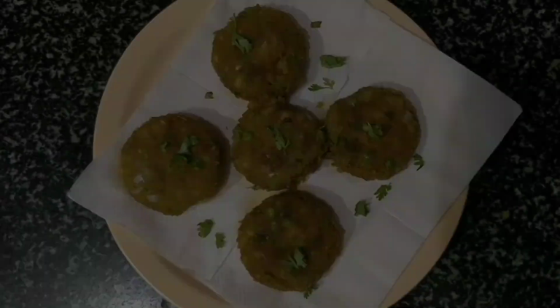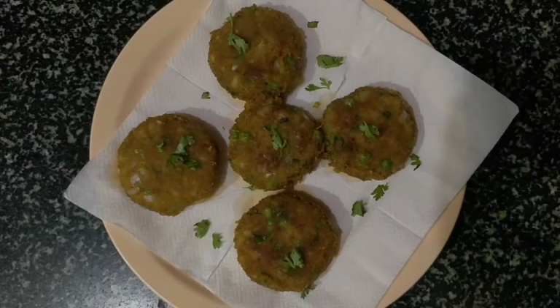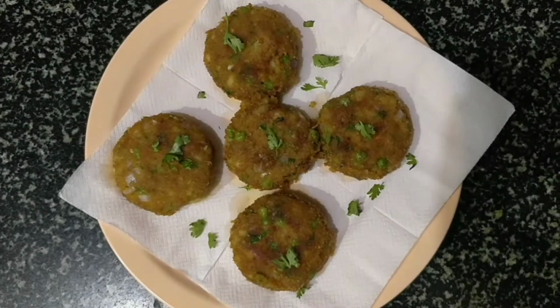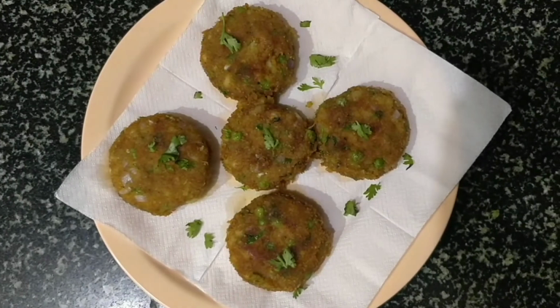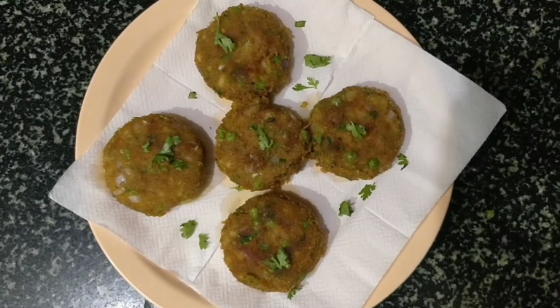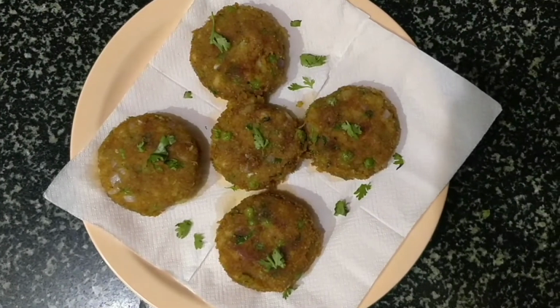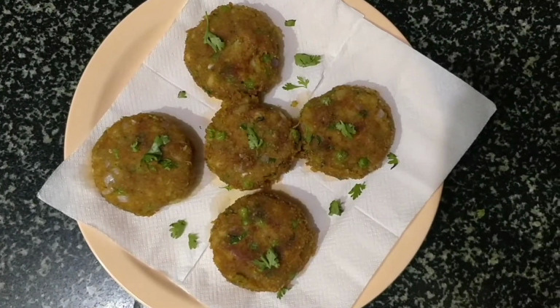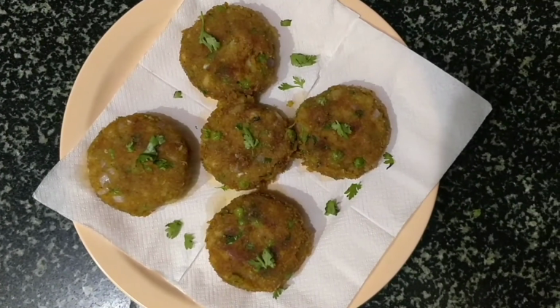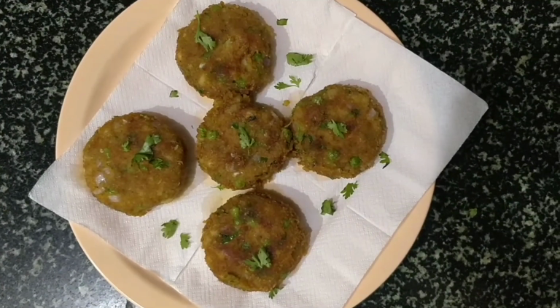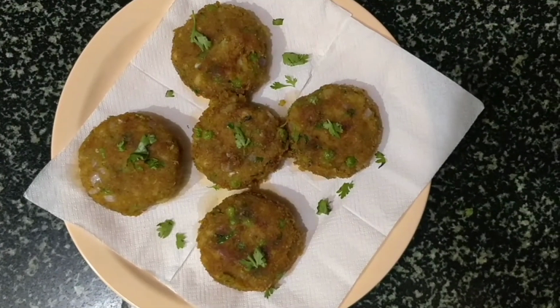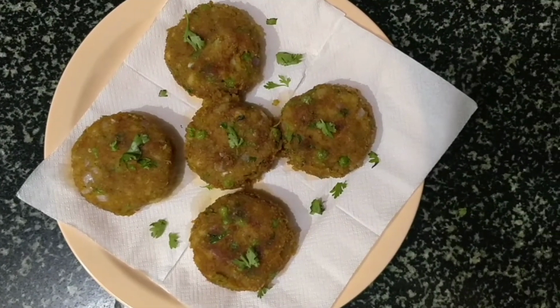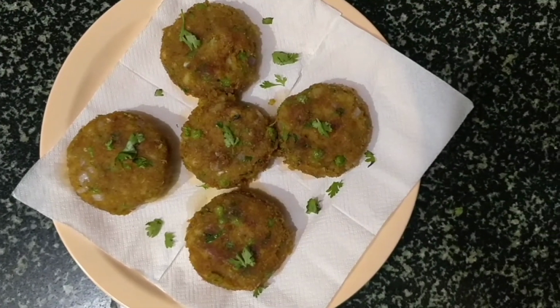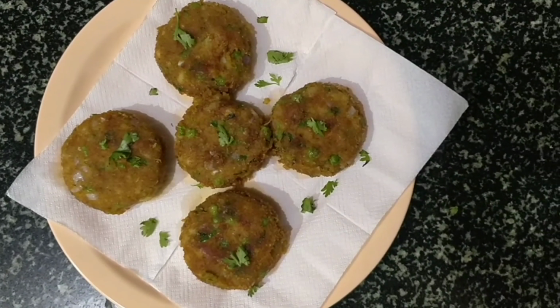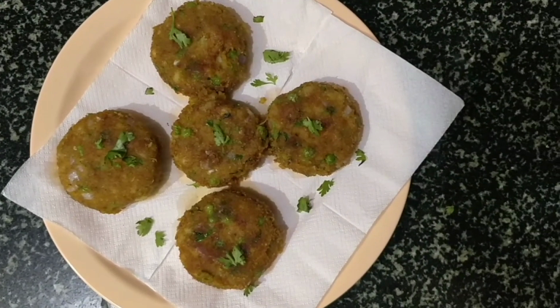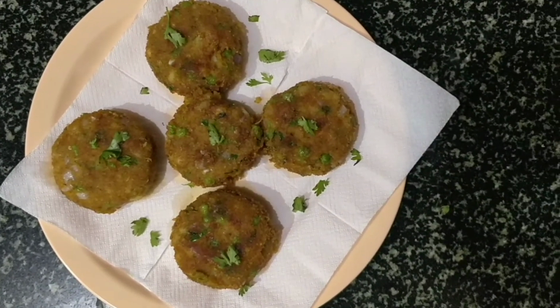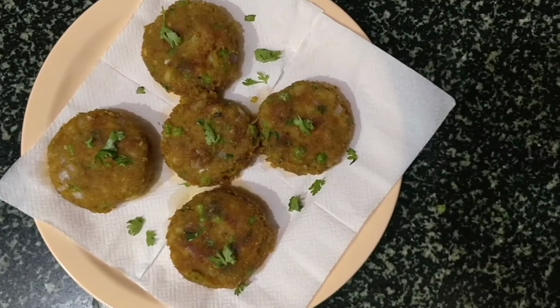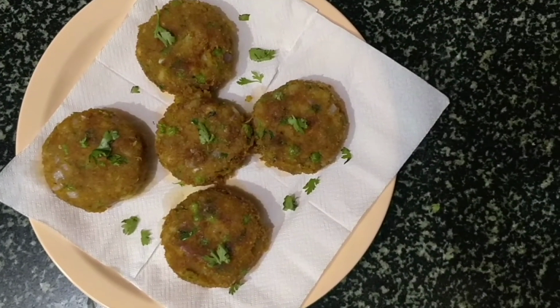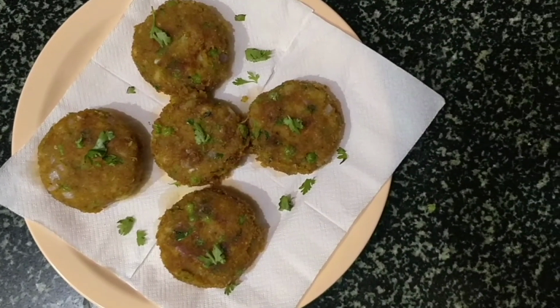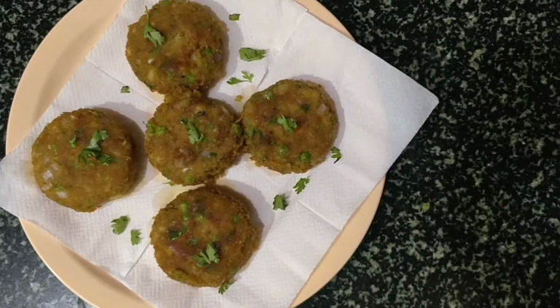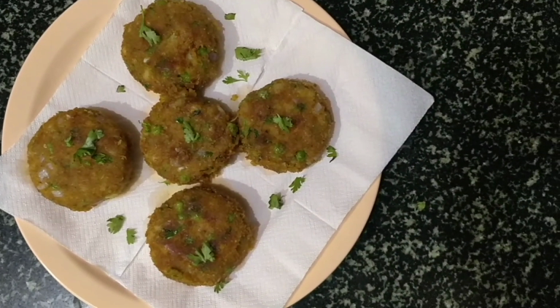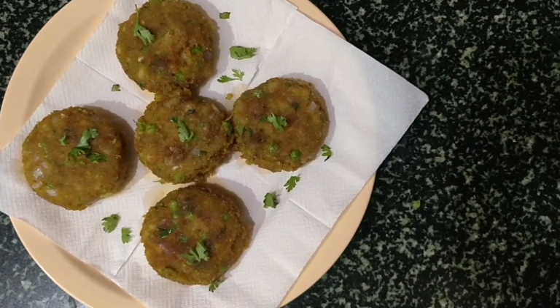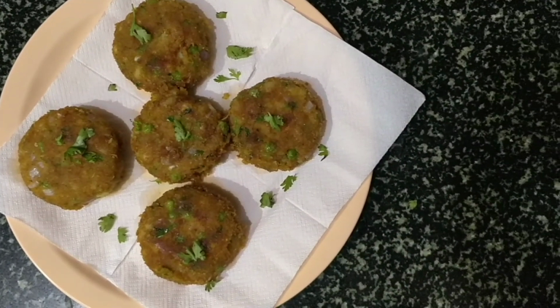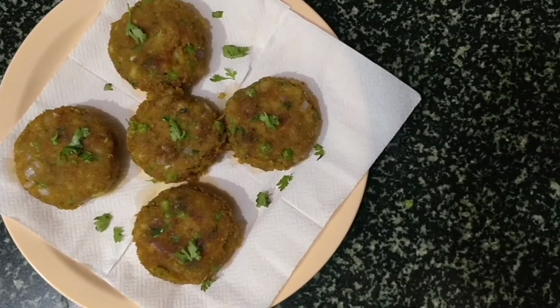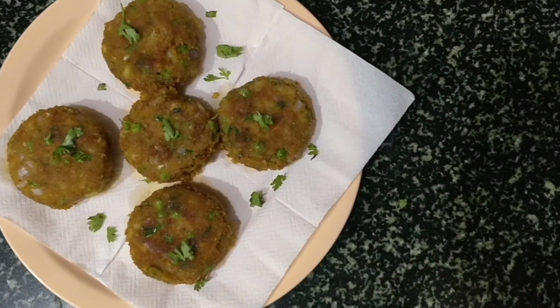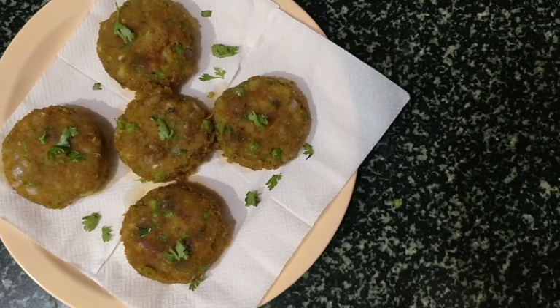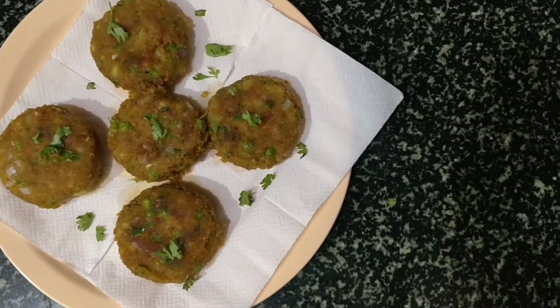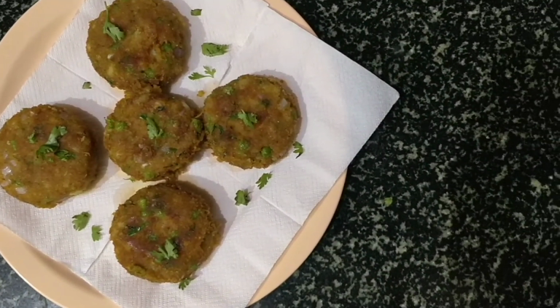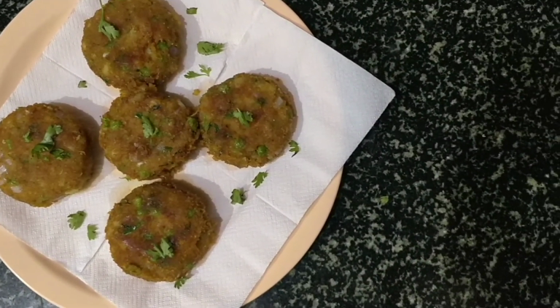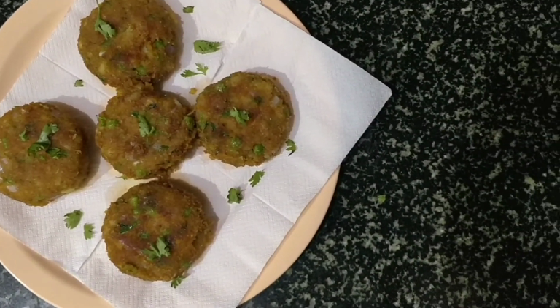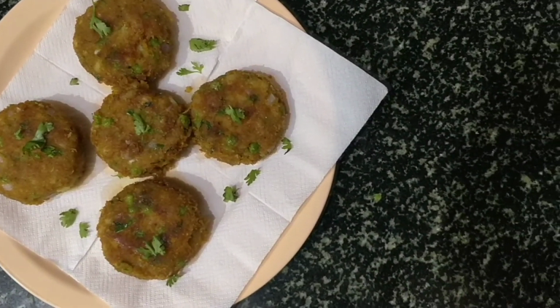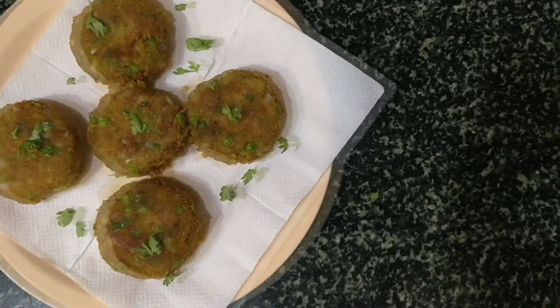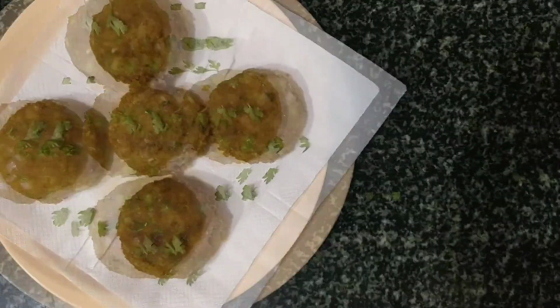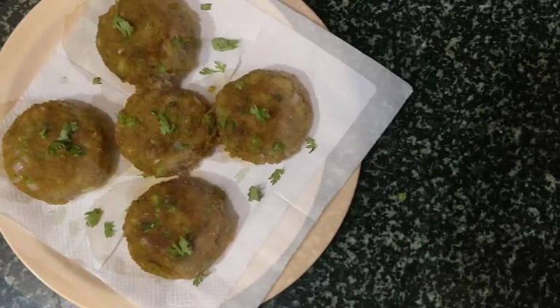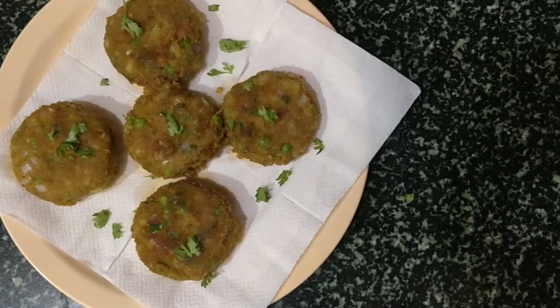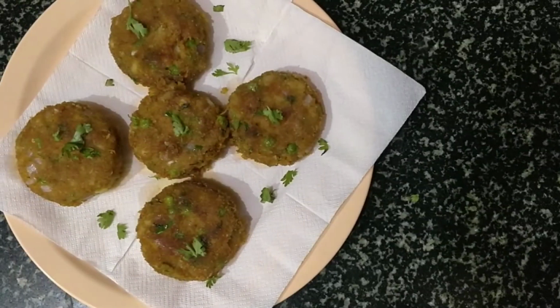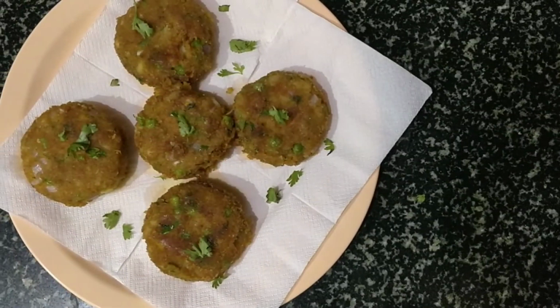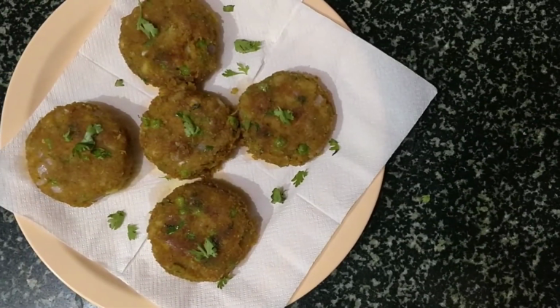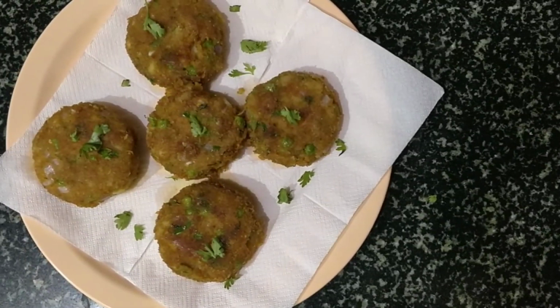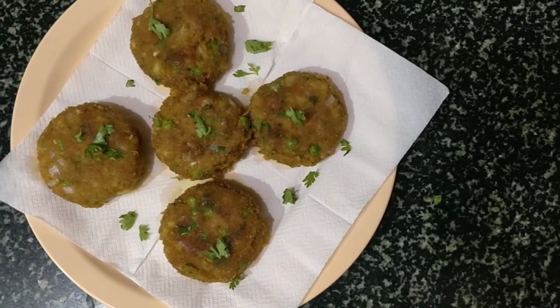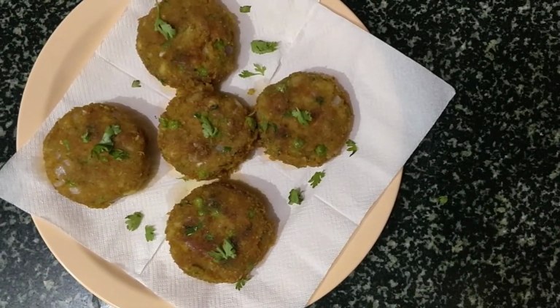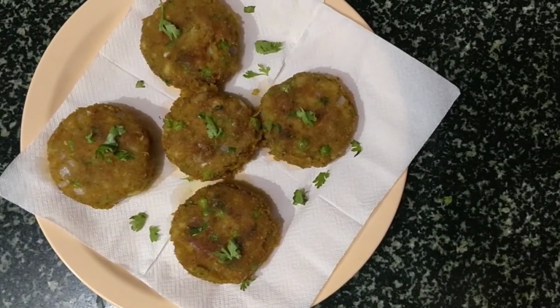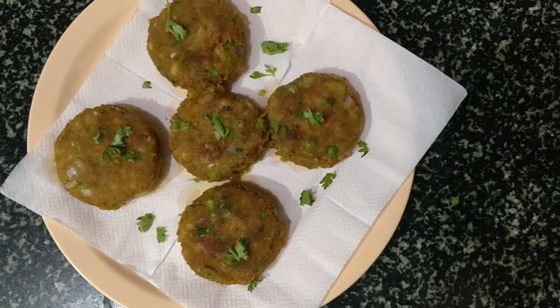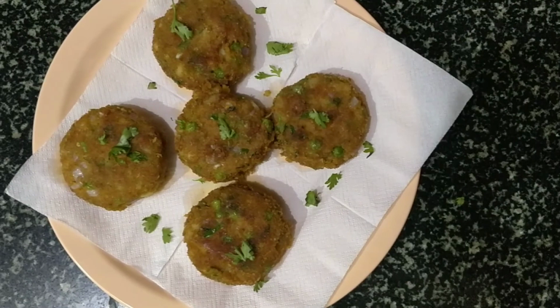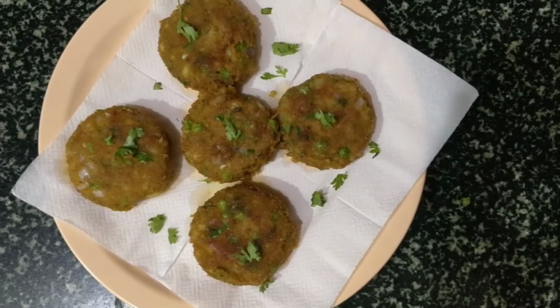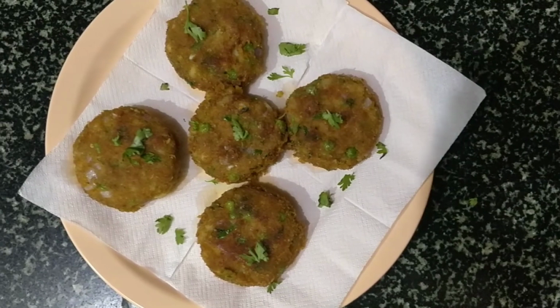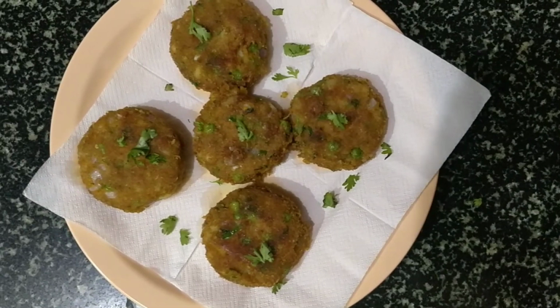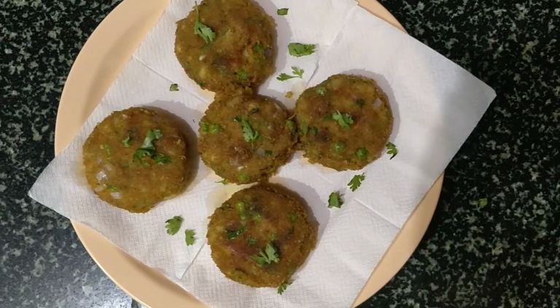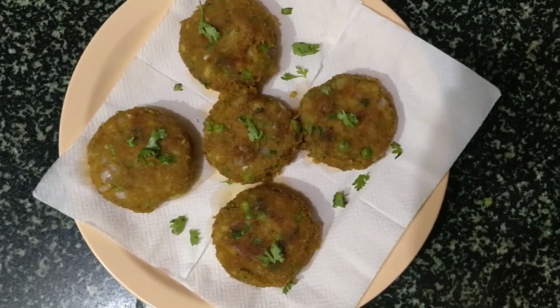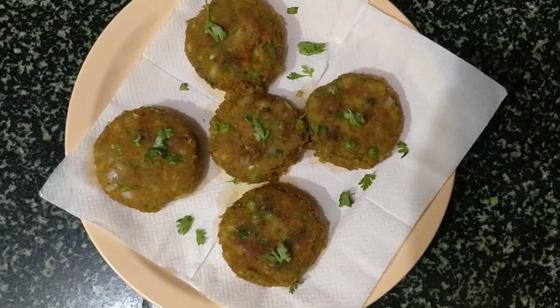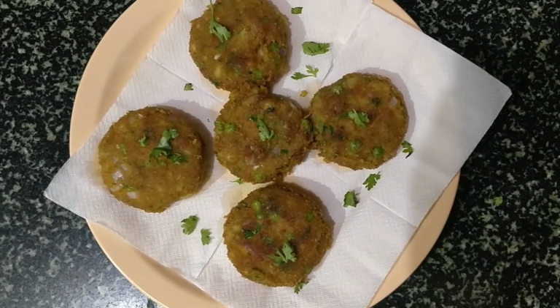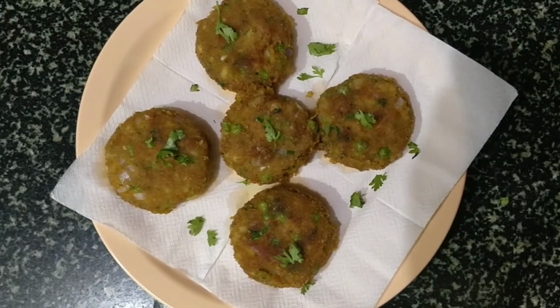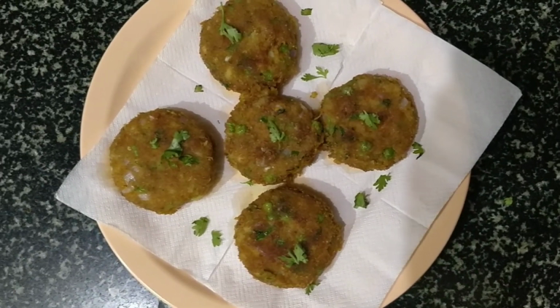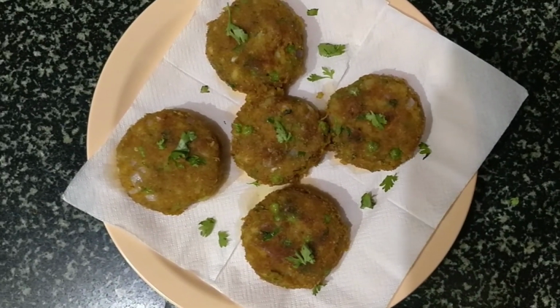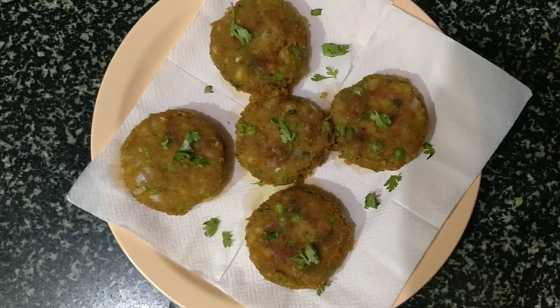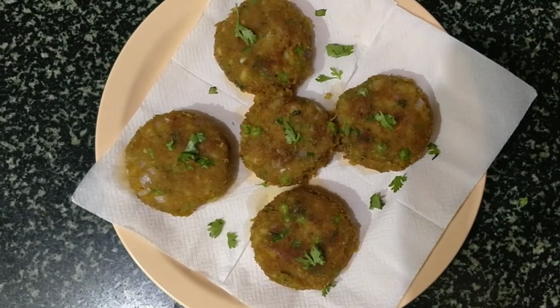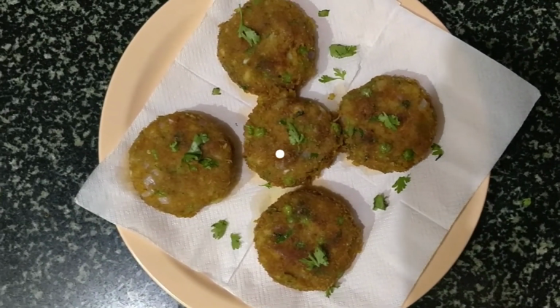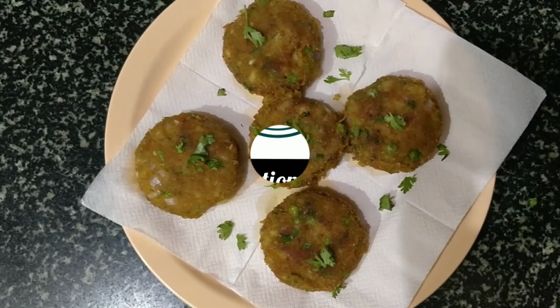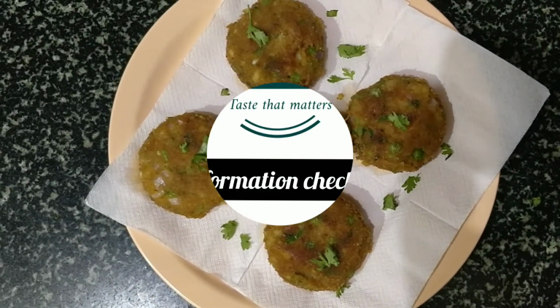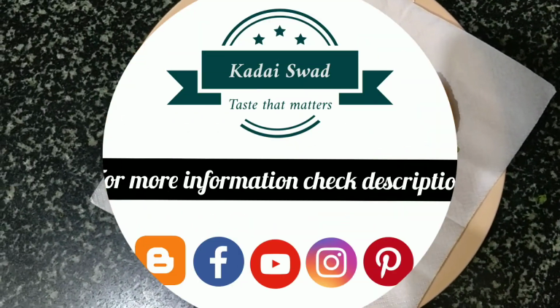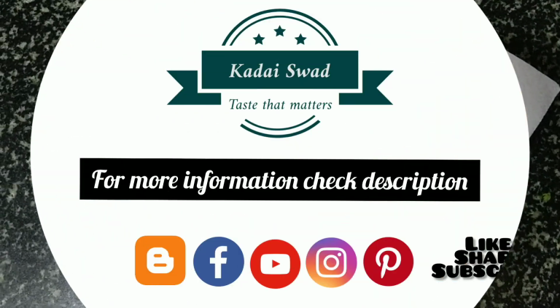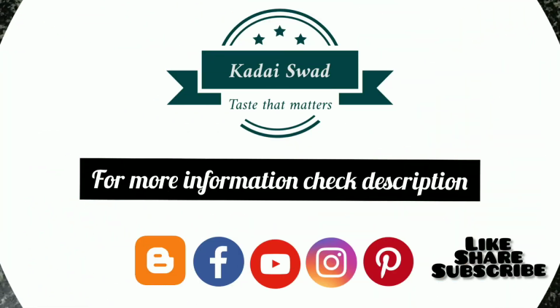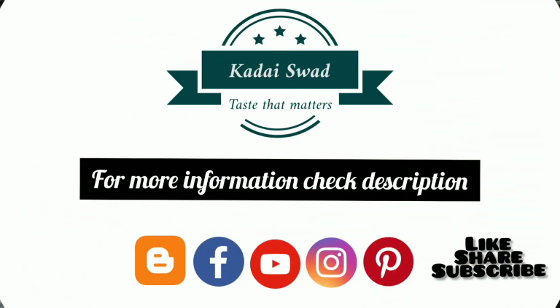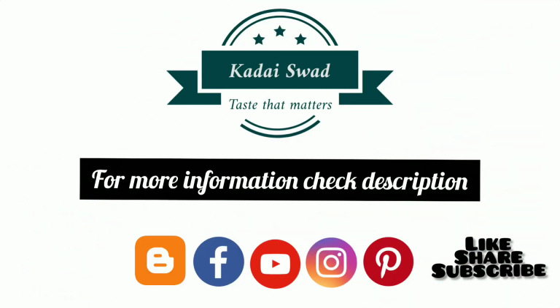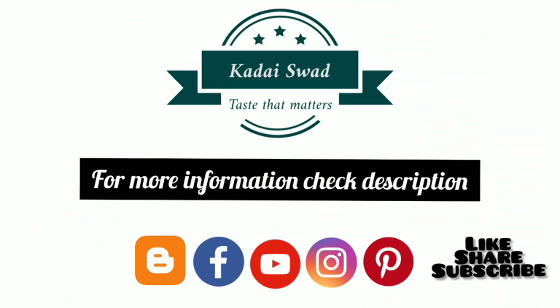Guys, the tasty mixed vegetable cutlet is ready to serve. Do try it. I'm sure you're gonna like it. Please like, share and subscribe to my channel. Thanks for watching.